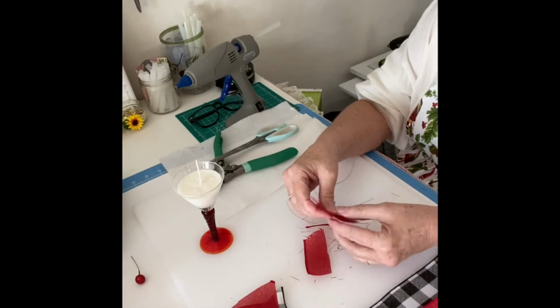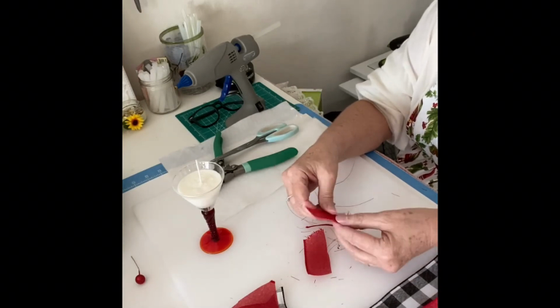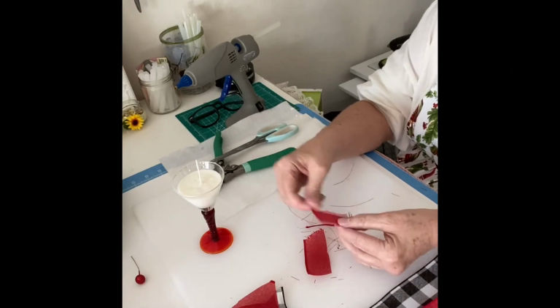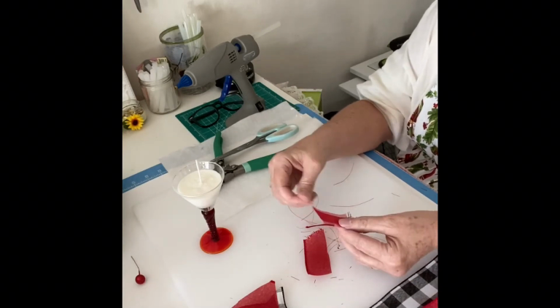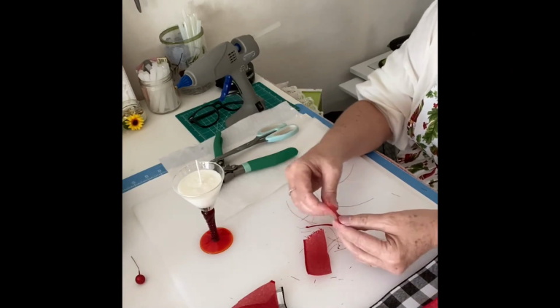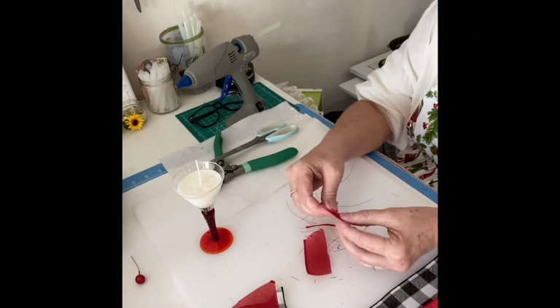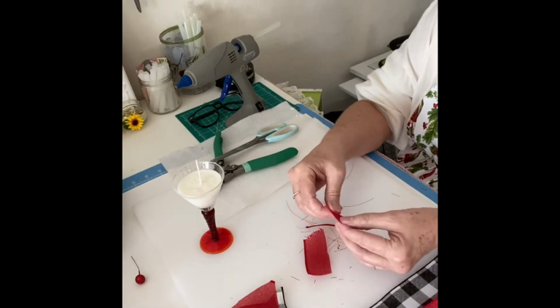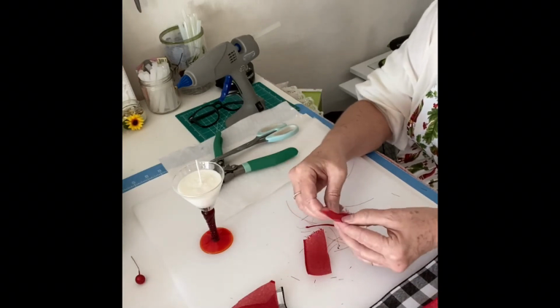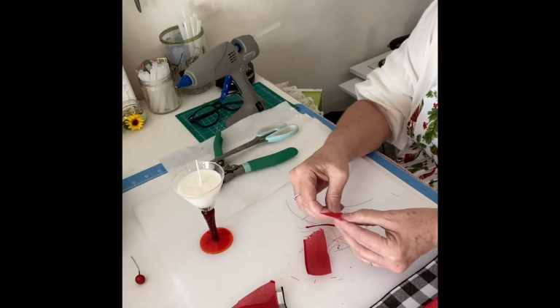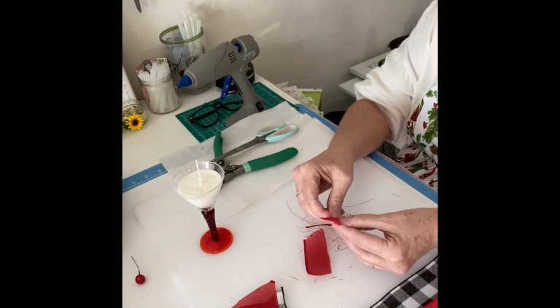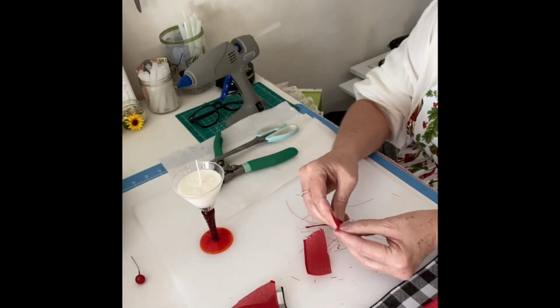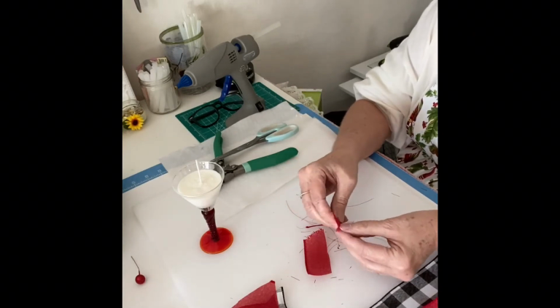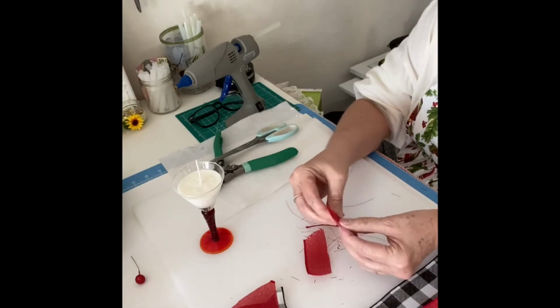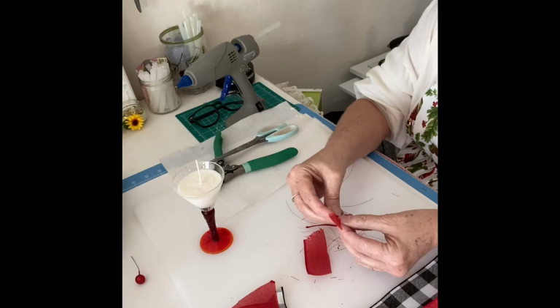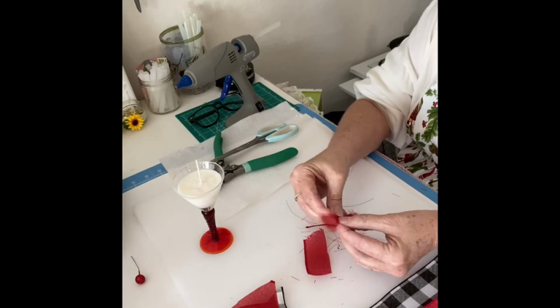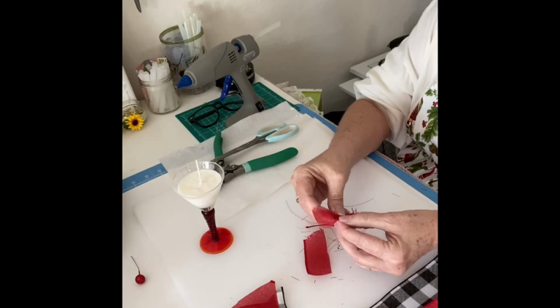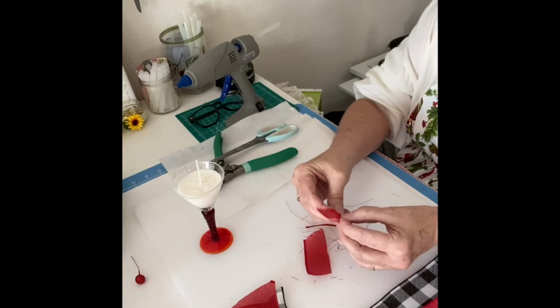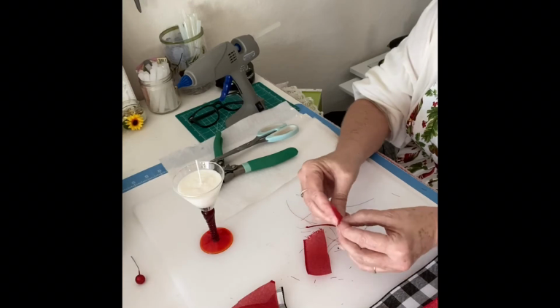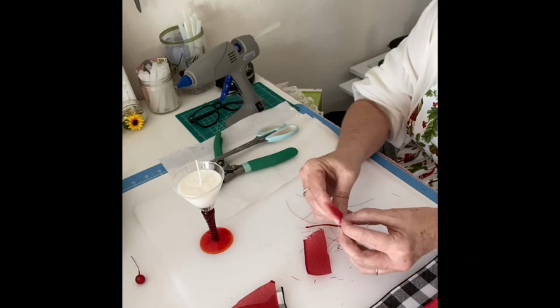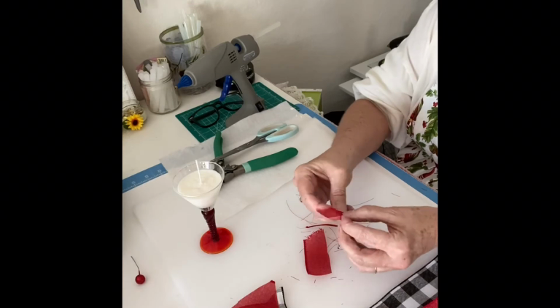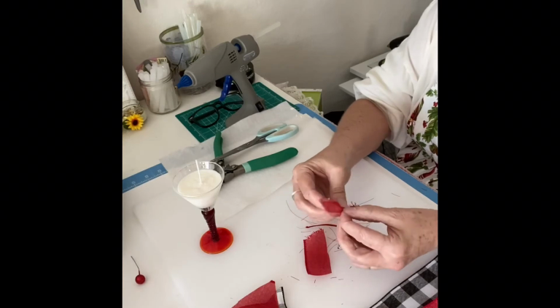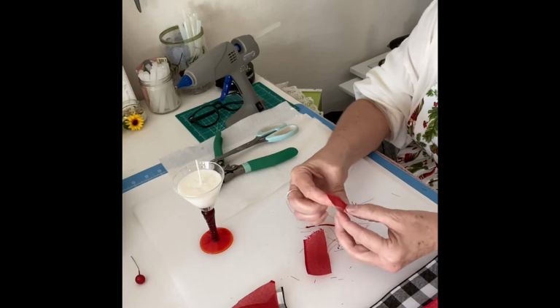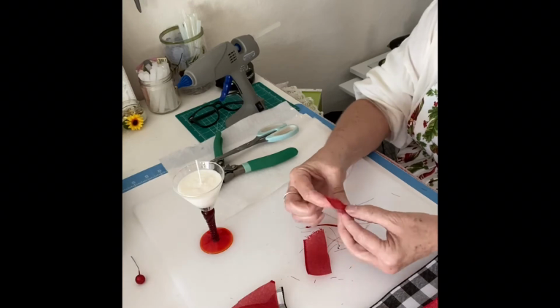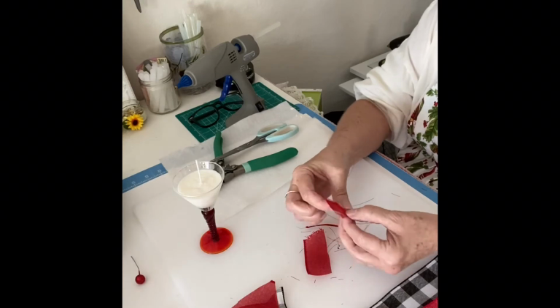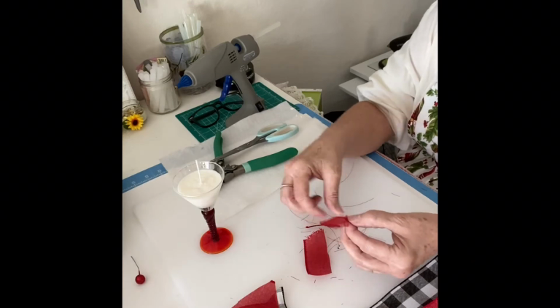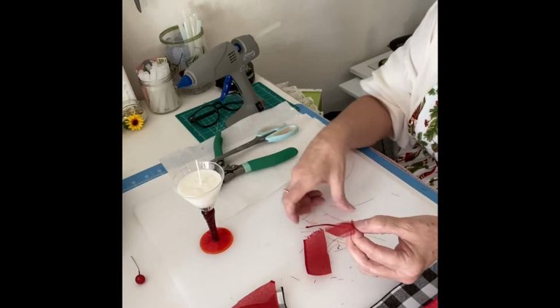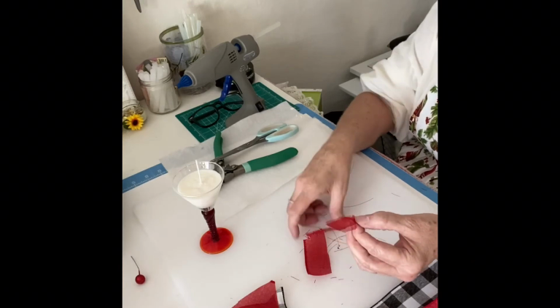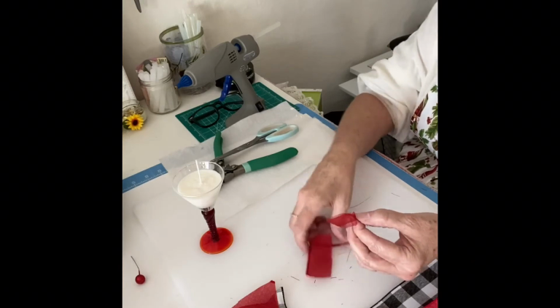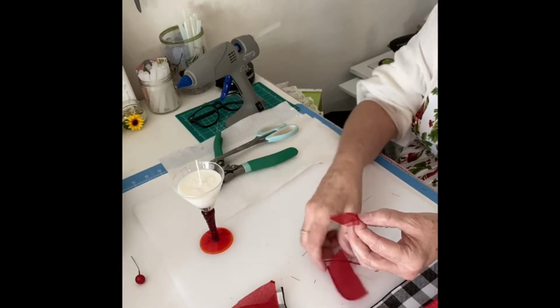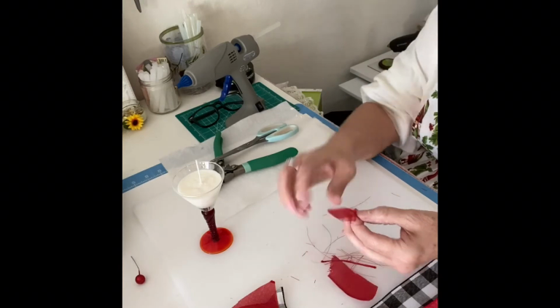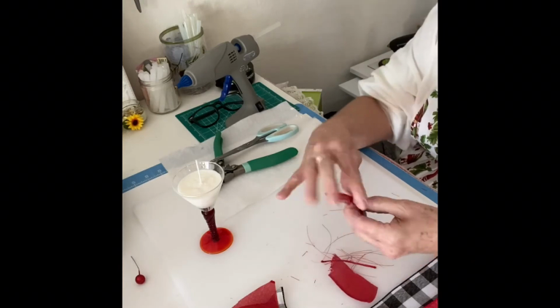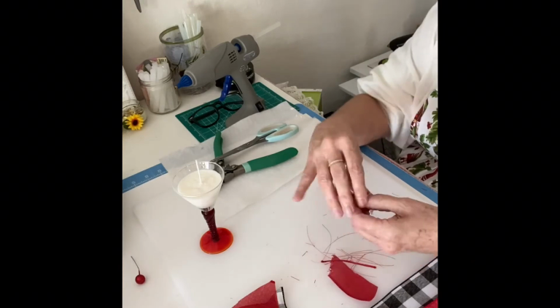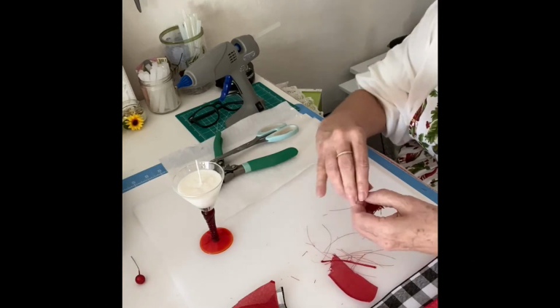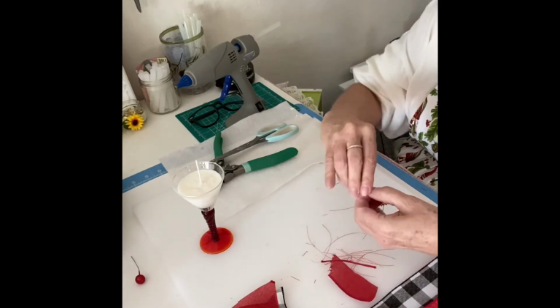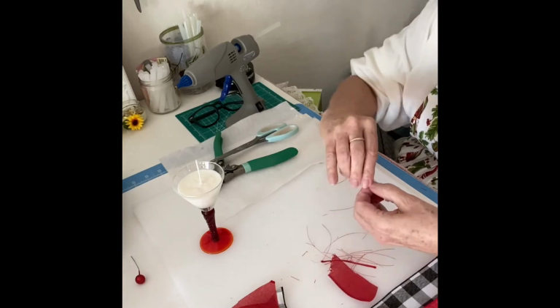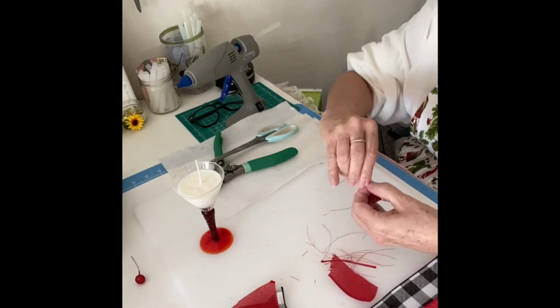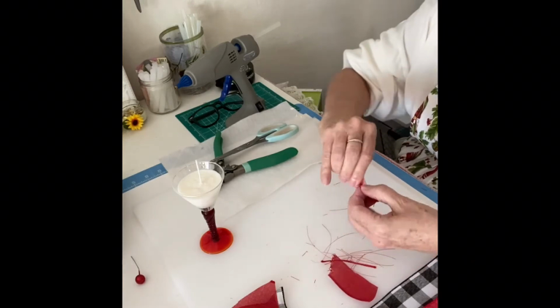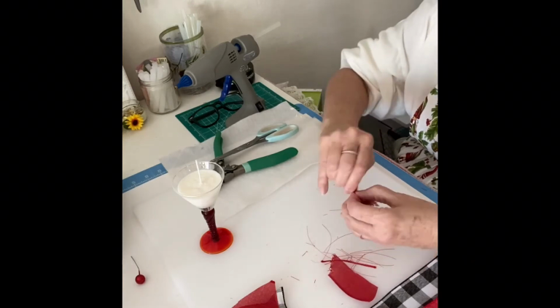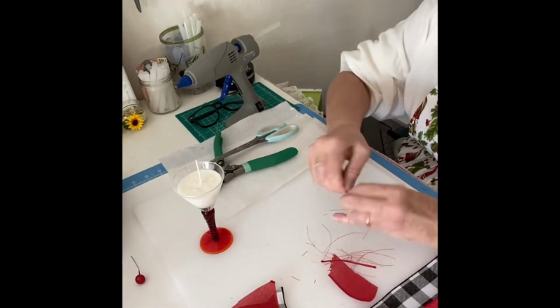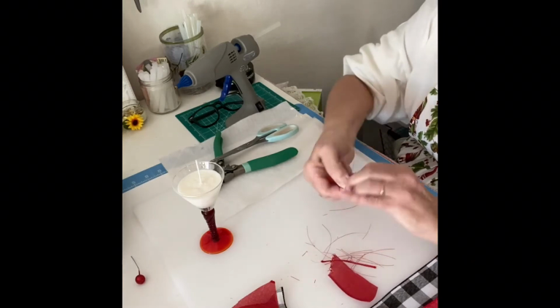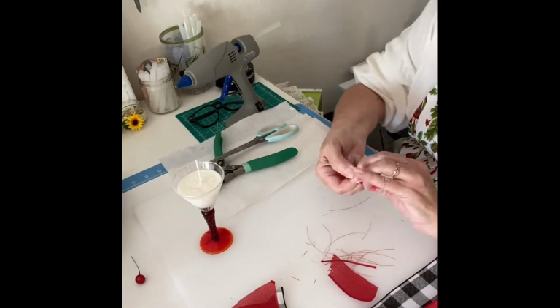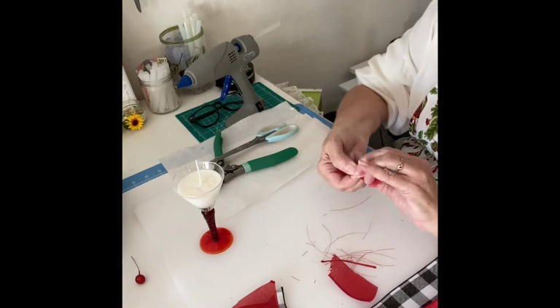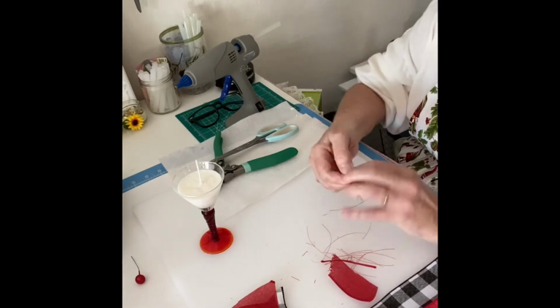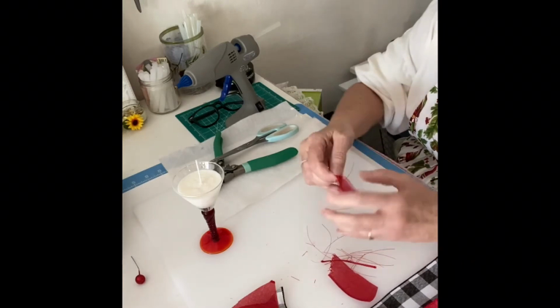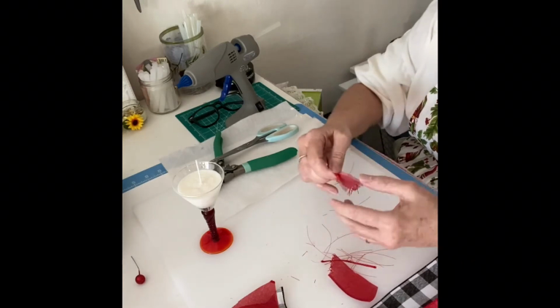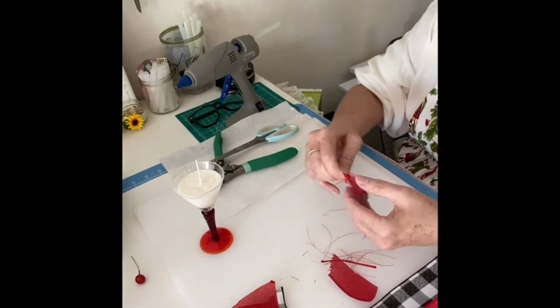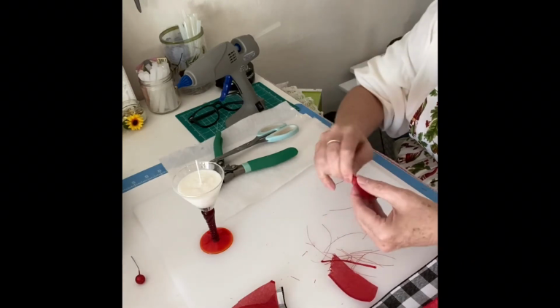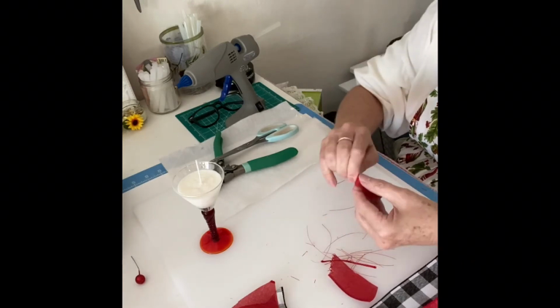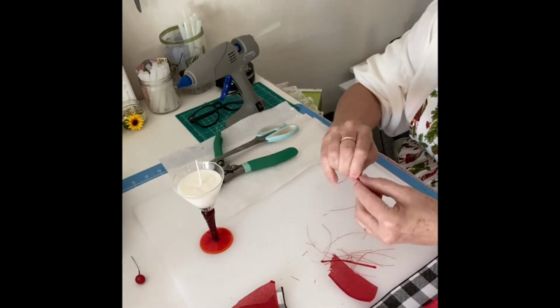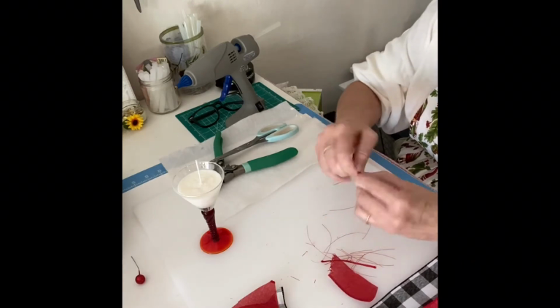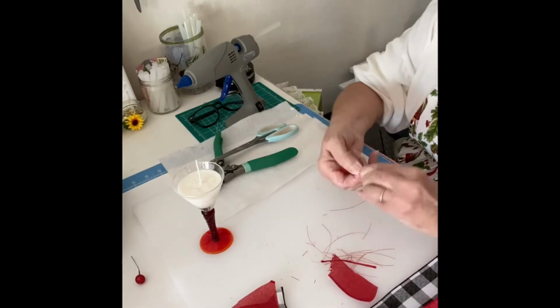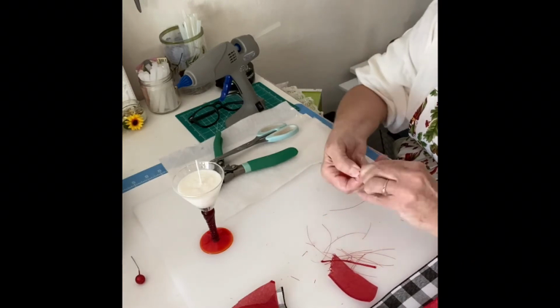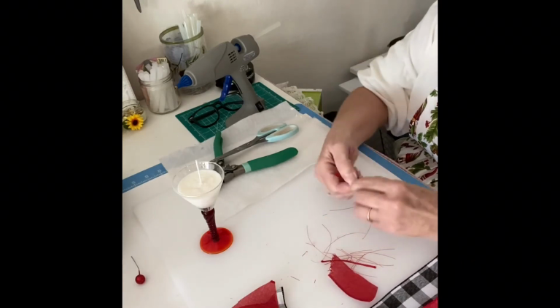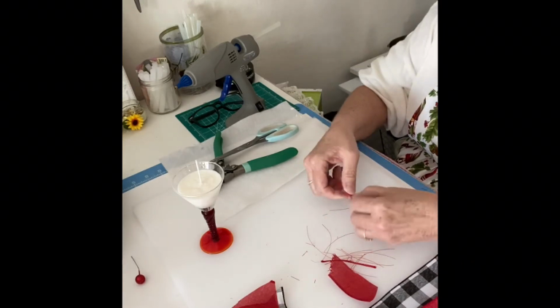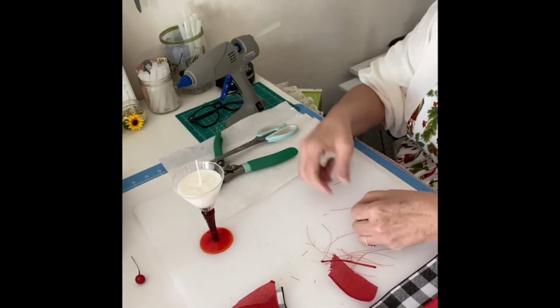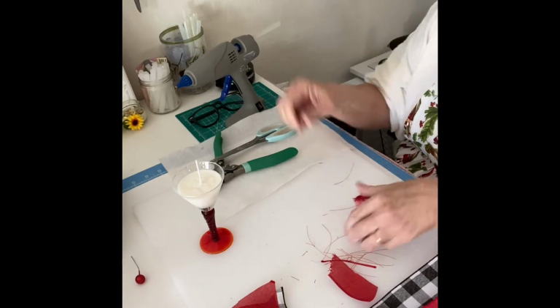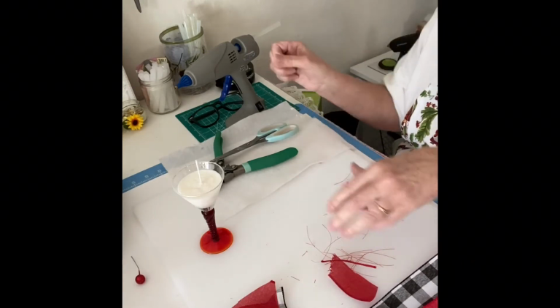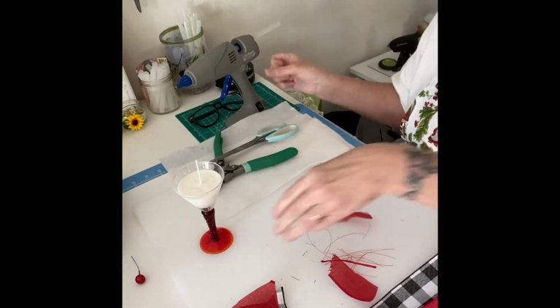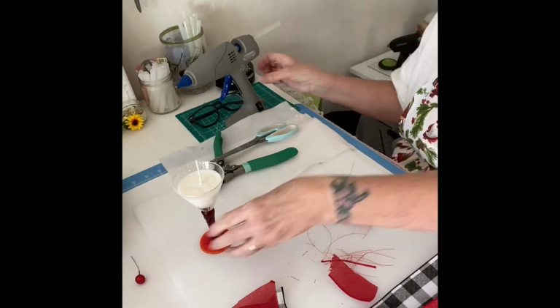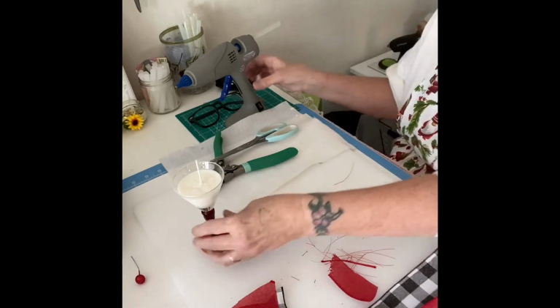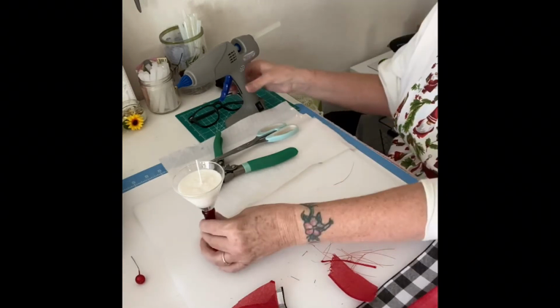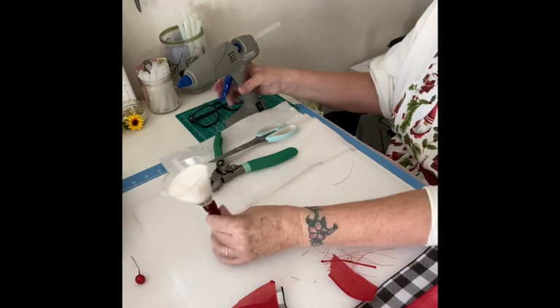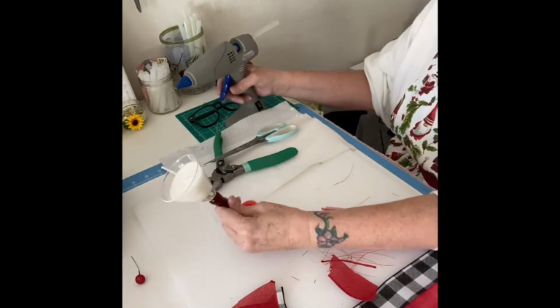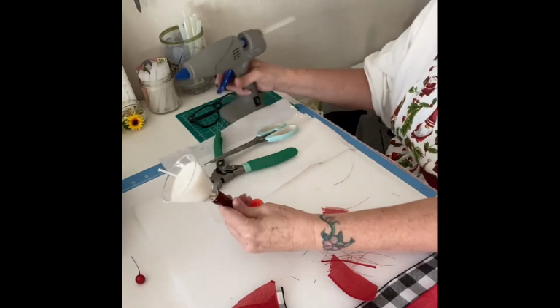I just melted that down in my microwave, put the wick in, let it harden, and there you go. I put a splash of vanilla in there to give it that nice vanilla smell.